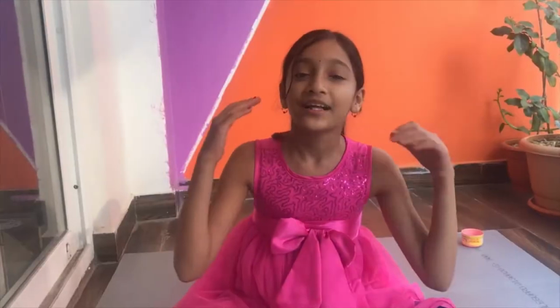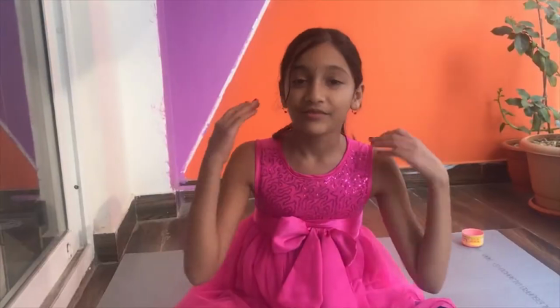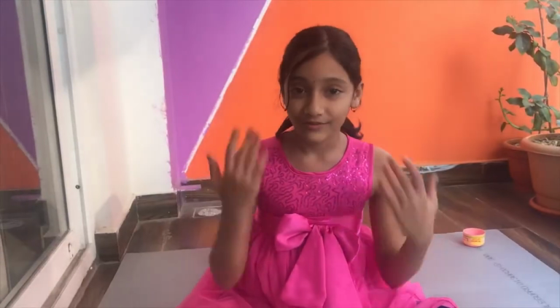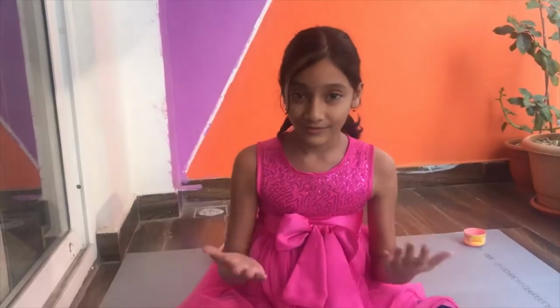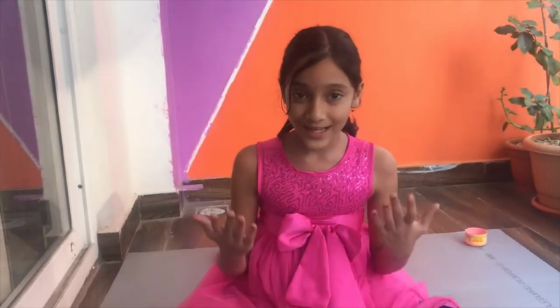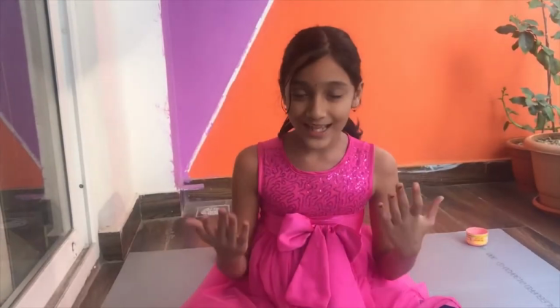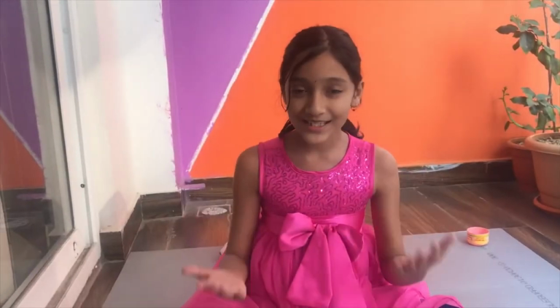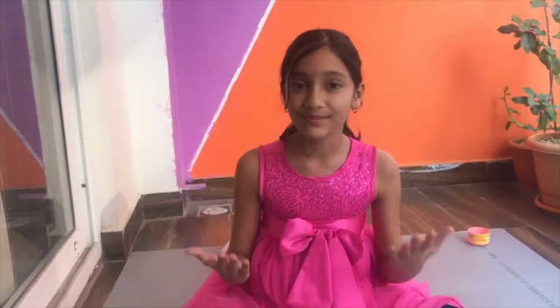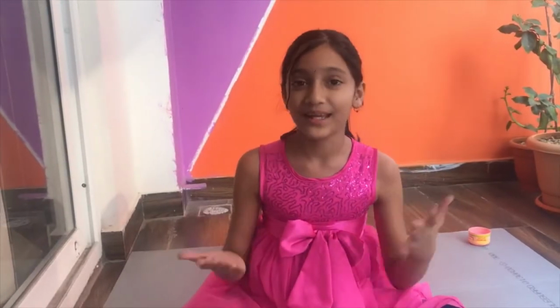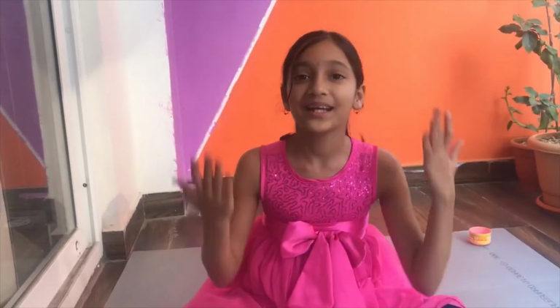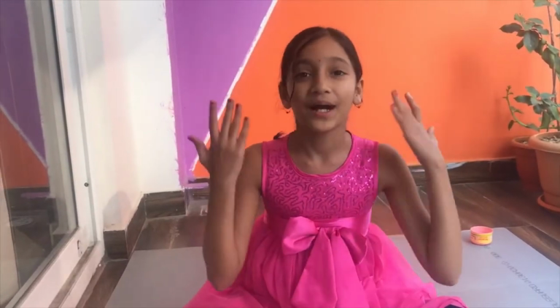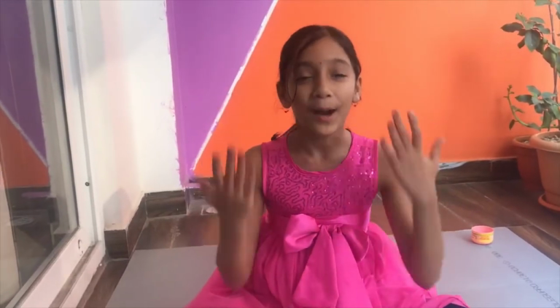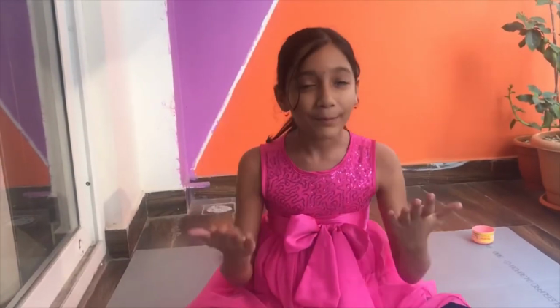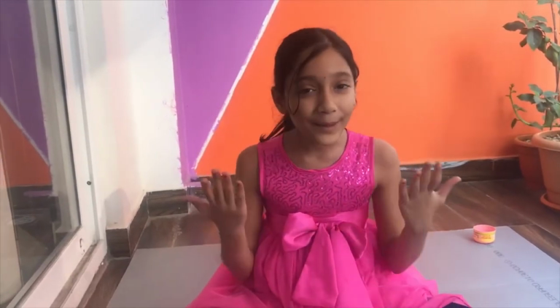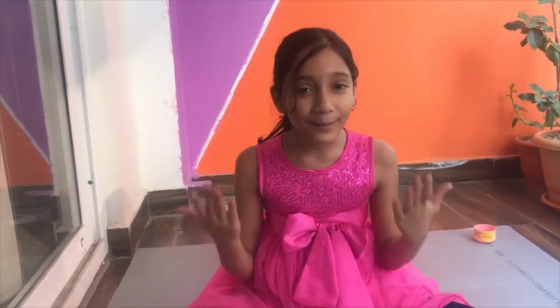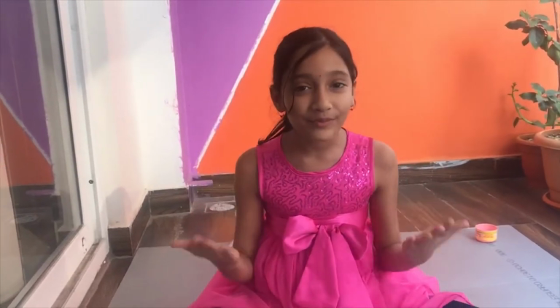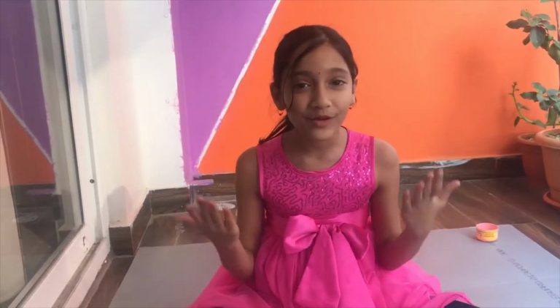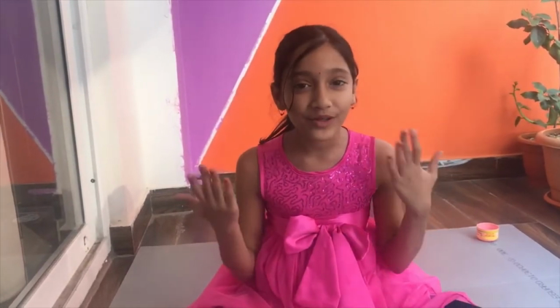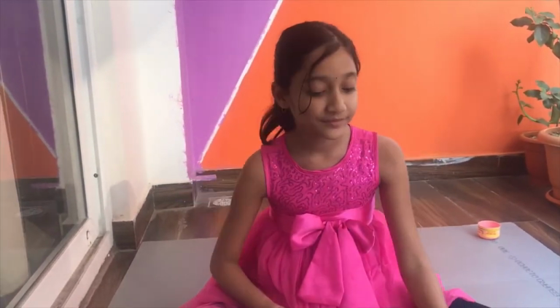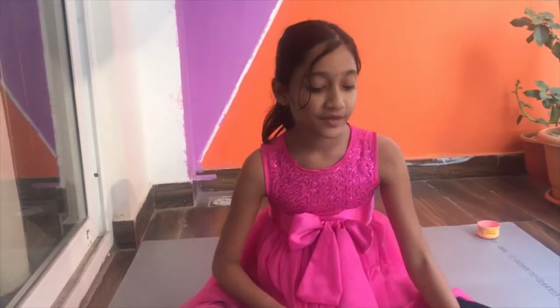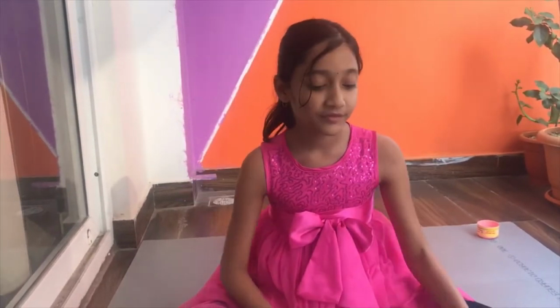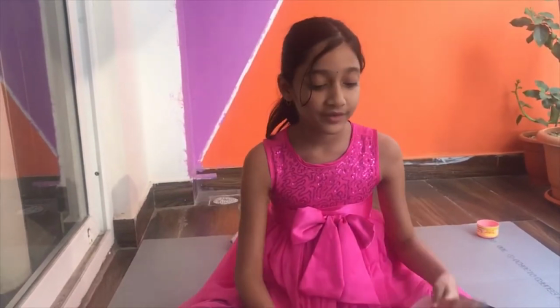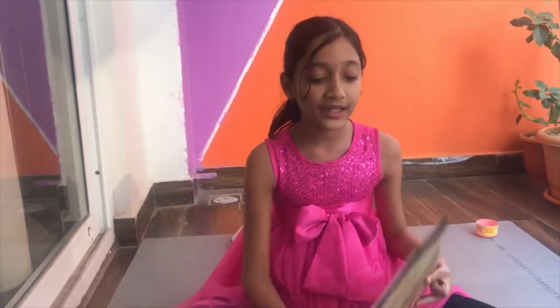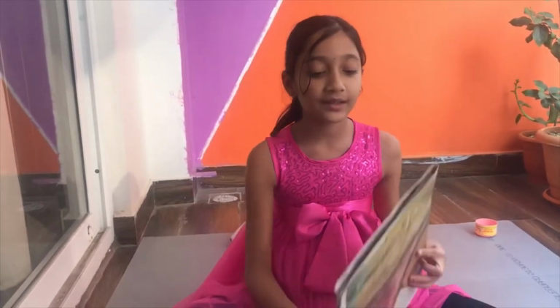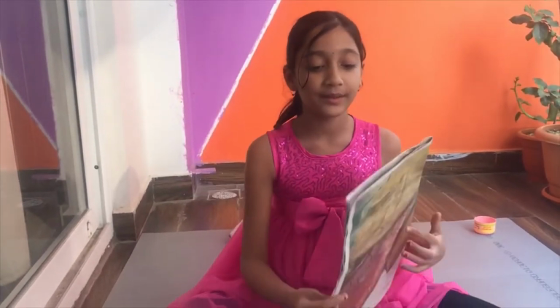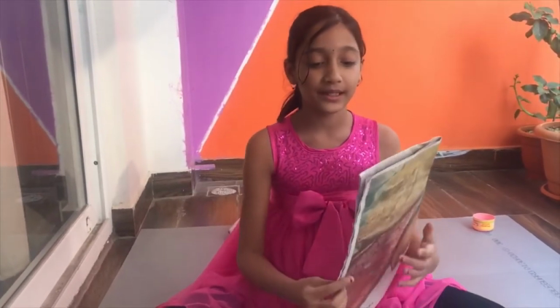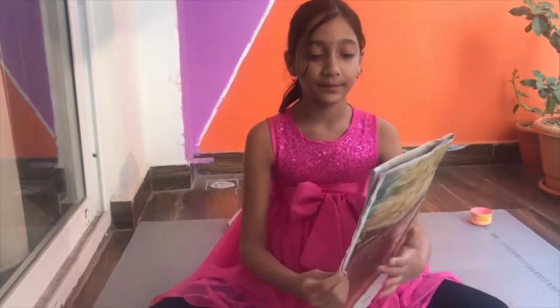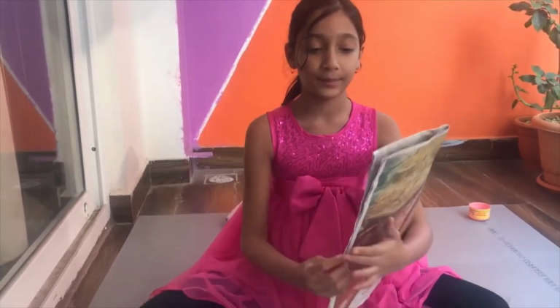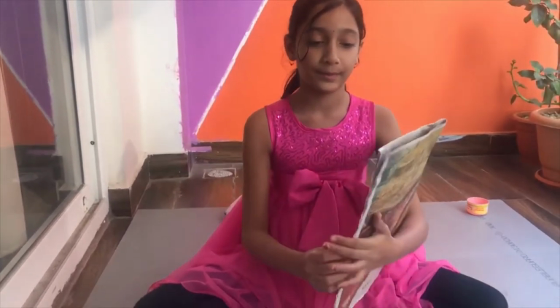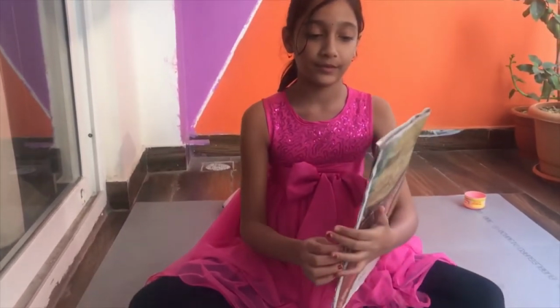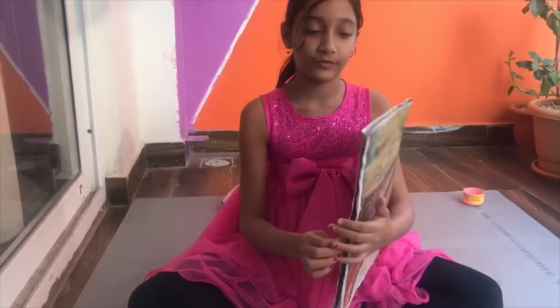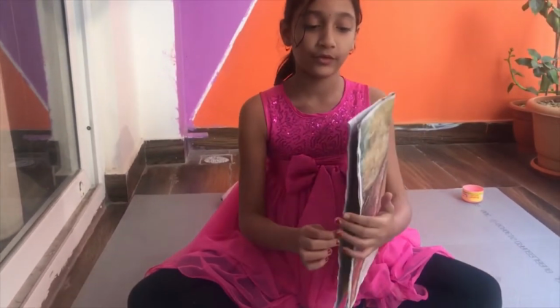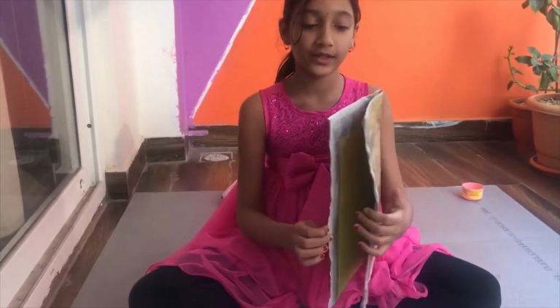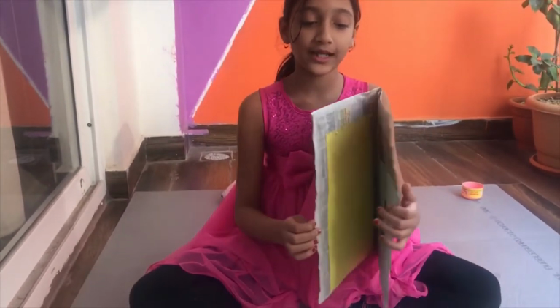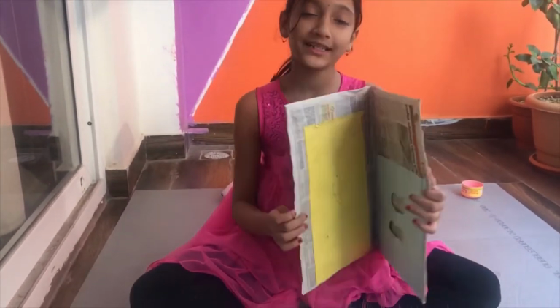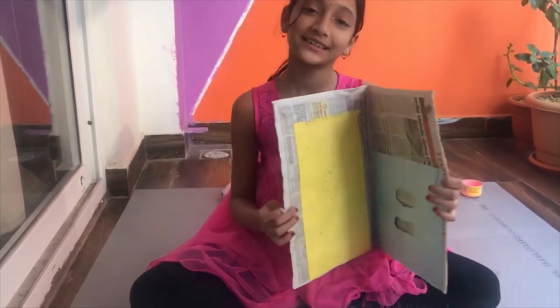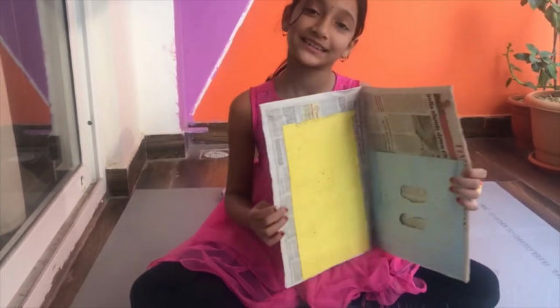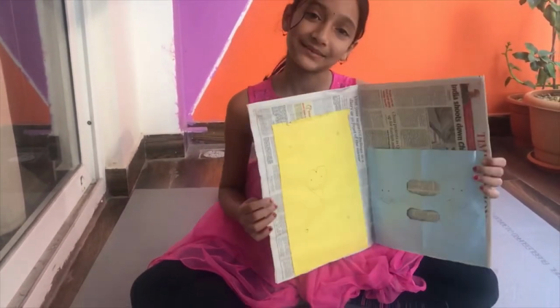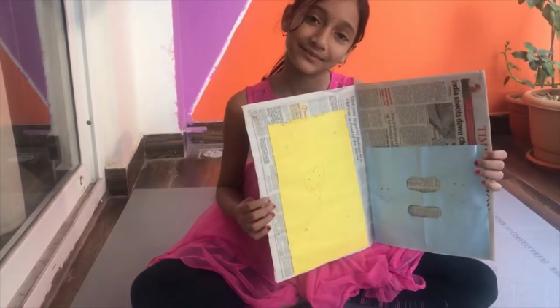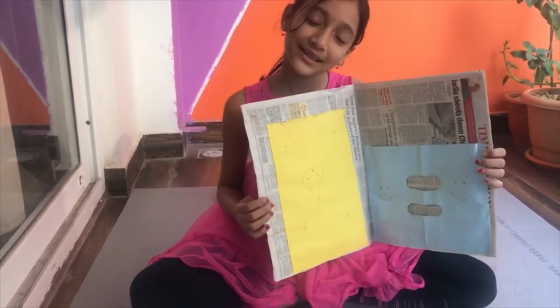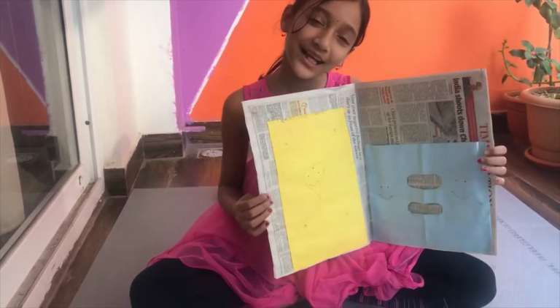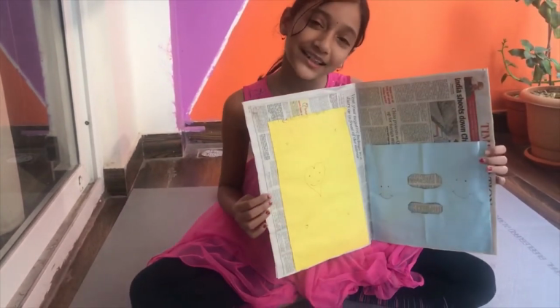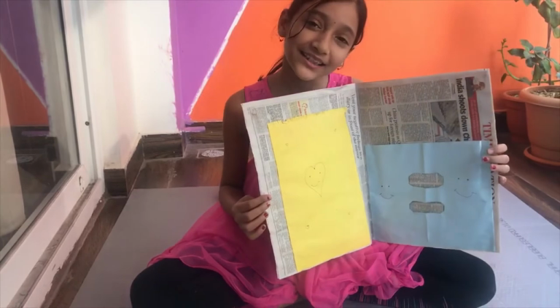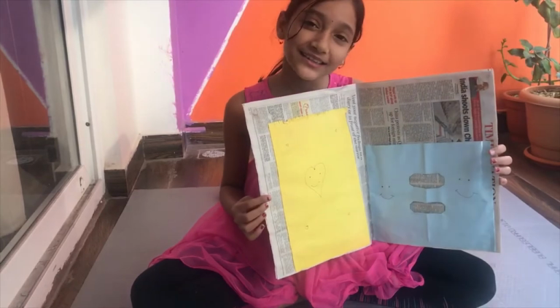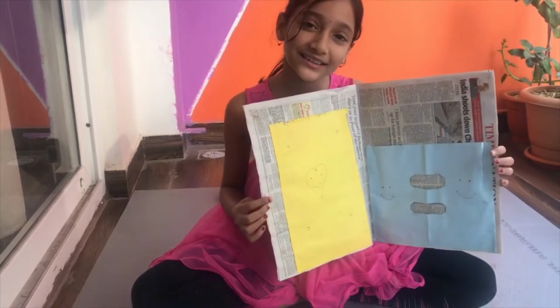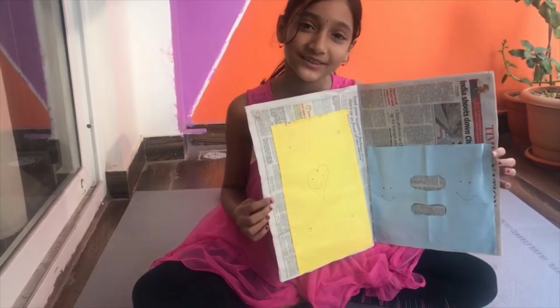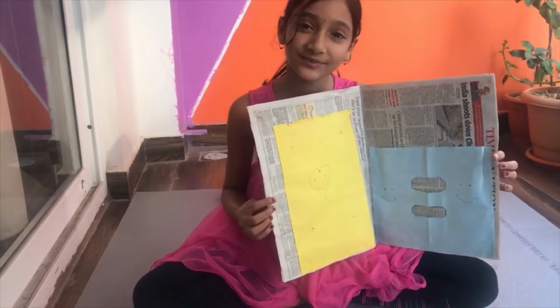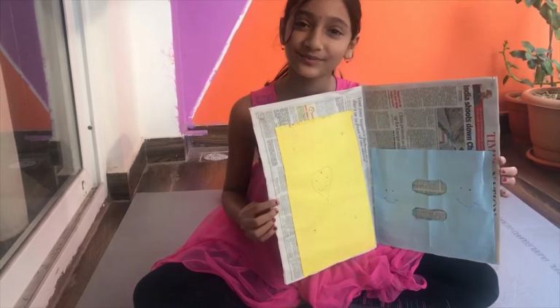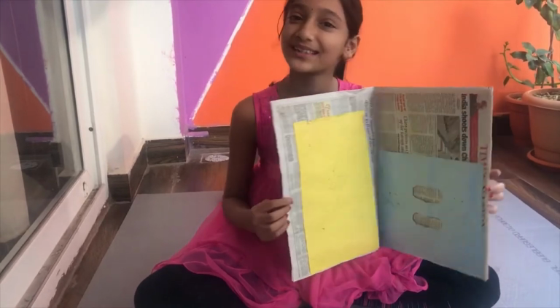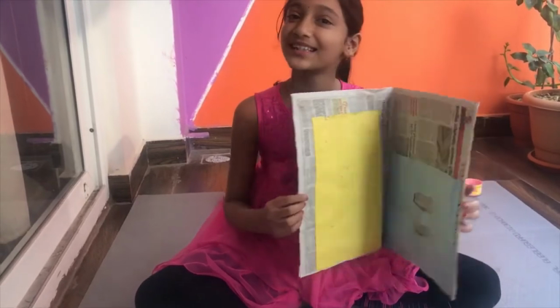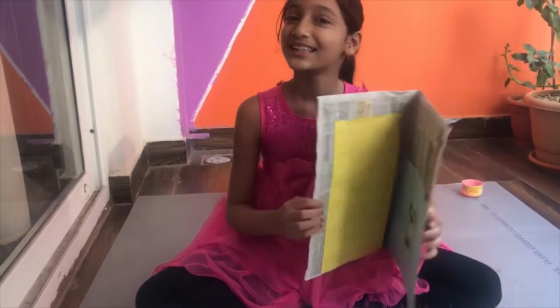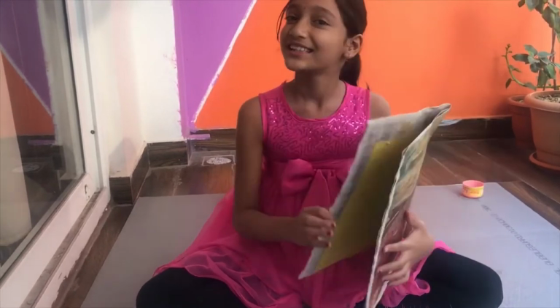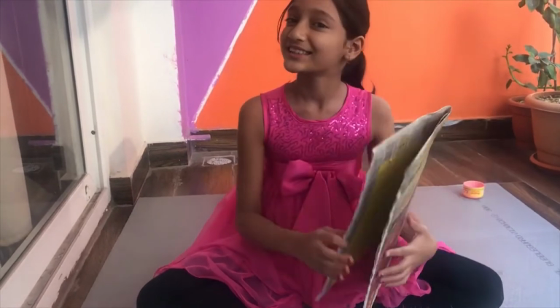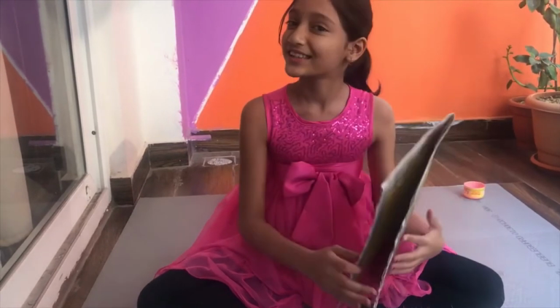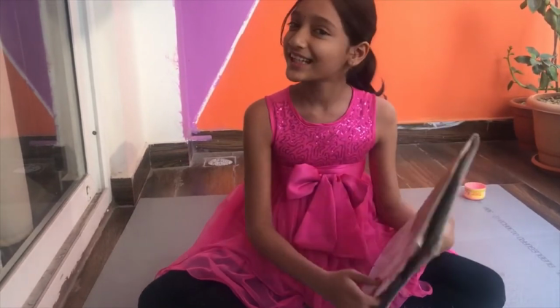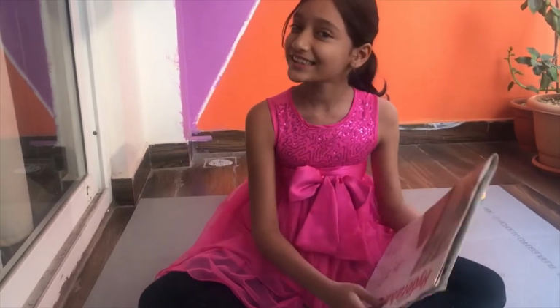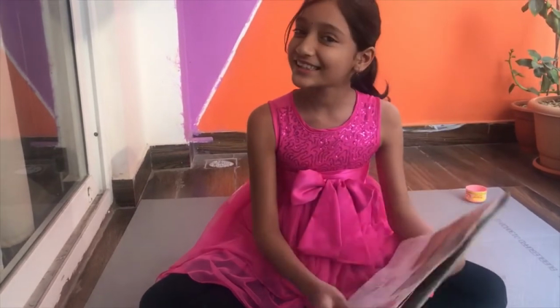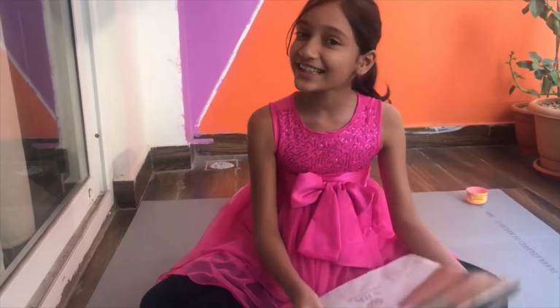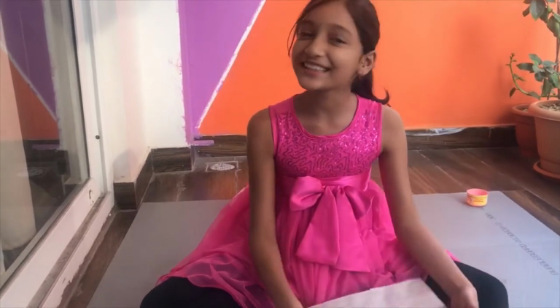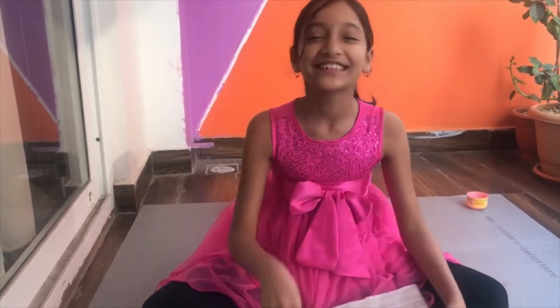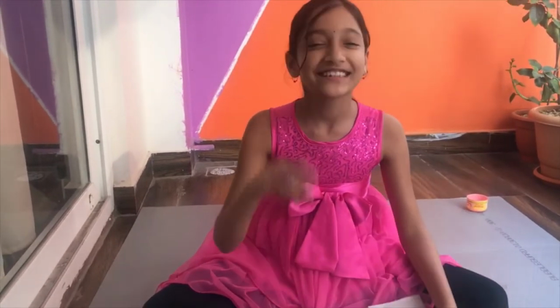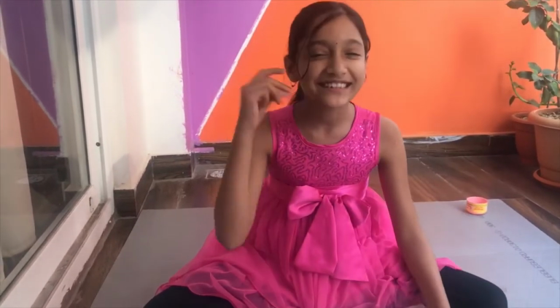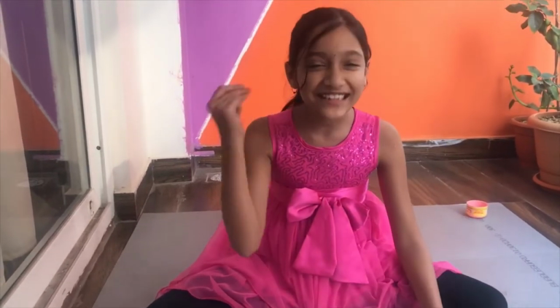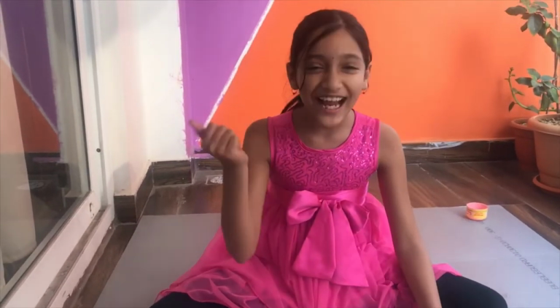Let's make a paper folder. We will make a paper folder something like this. So let's get started.